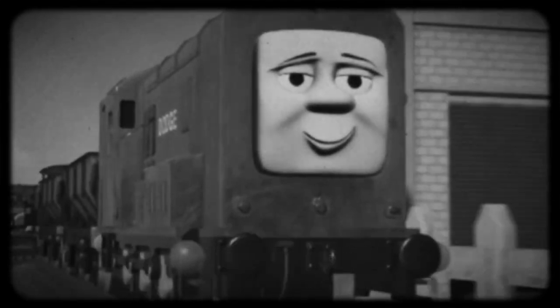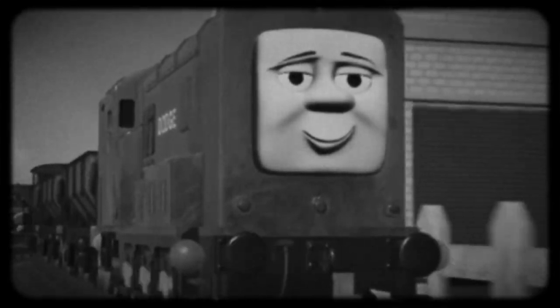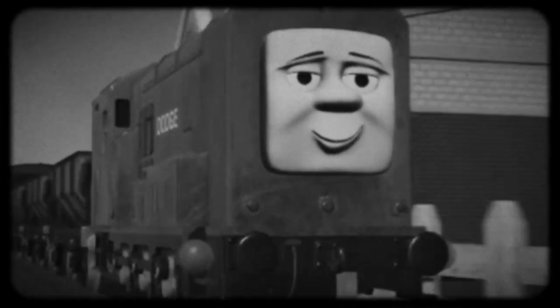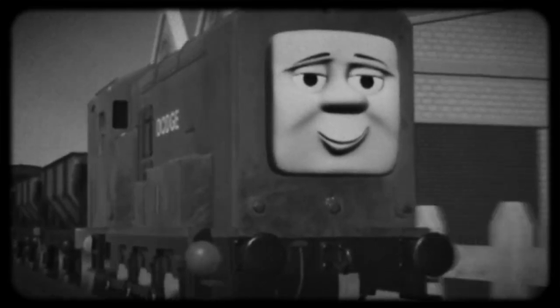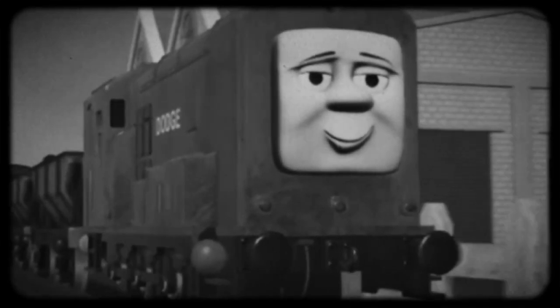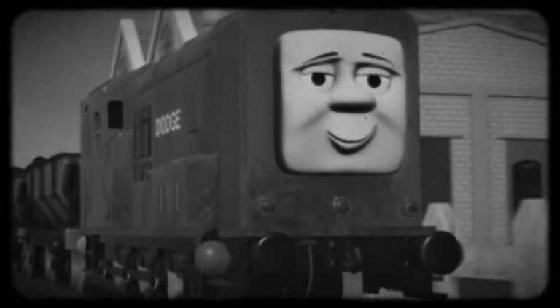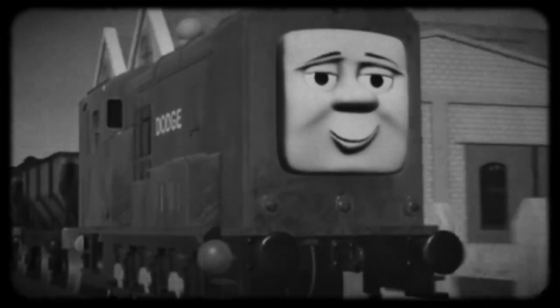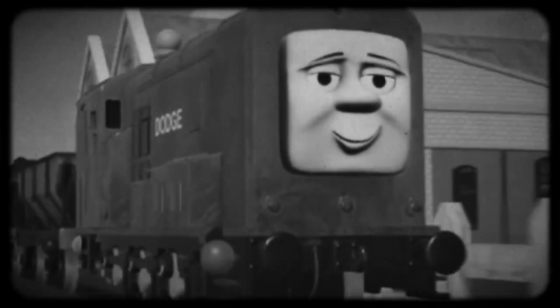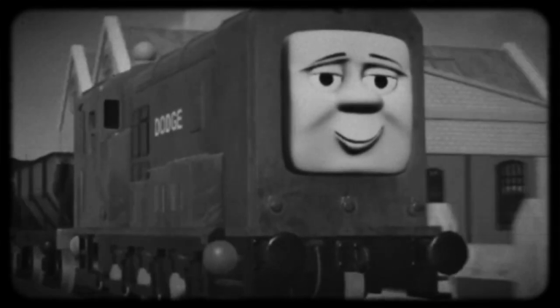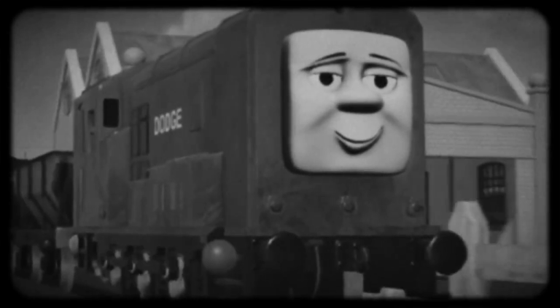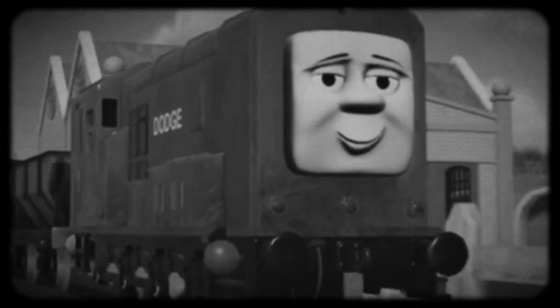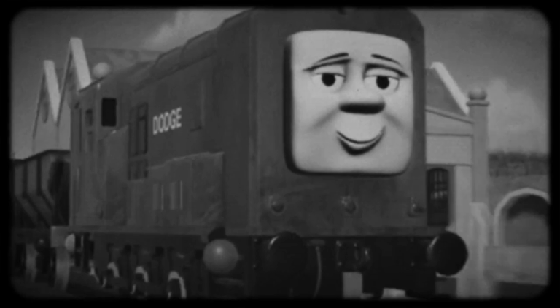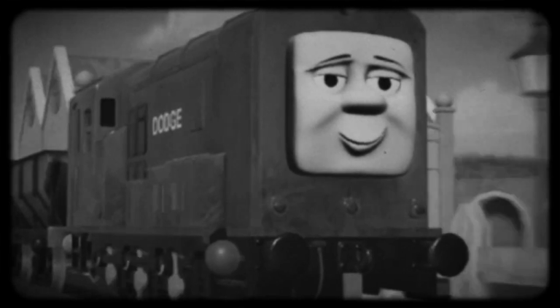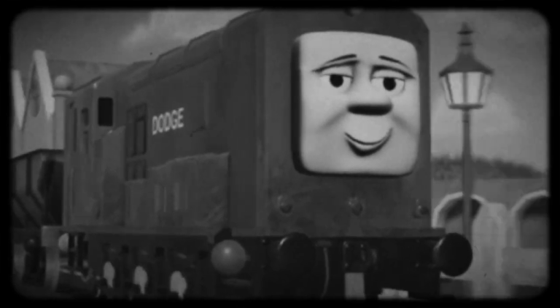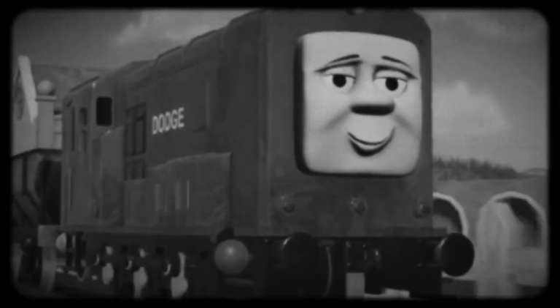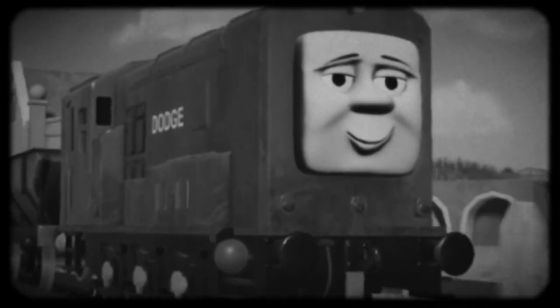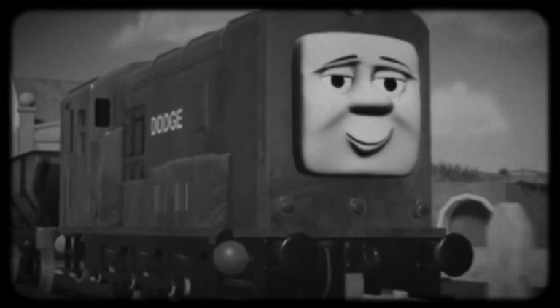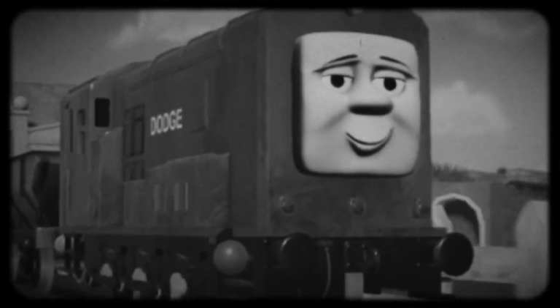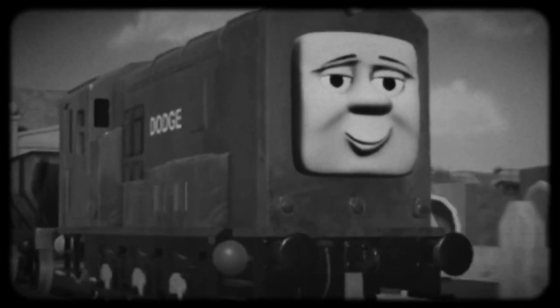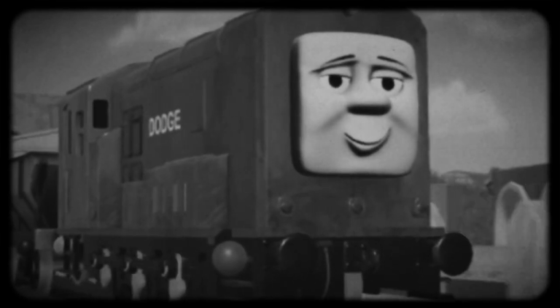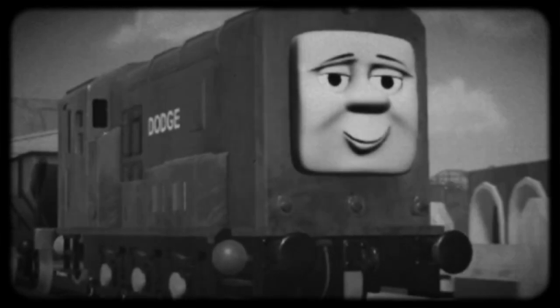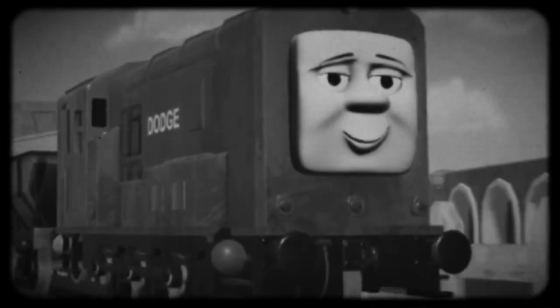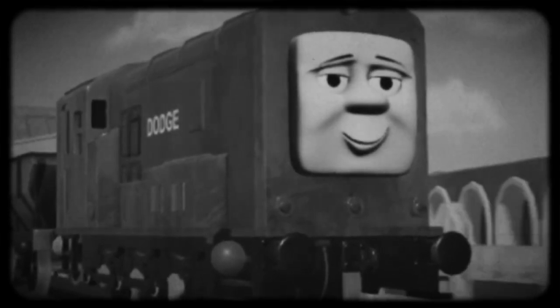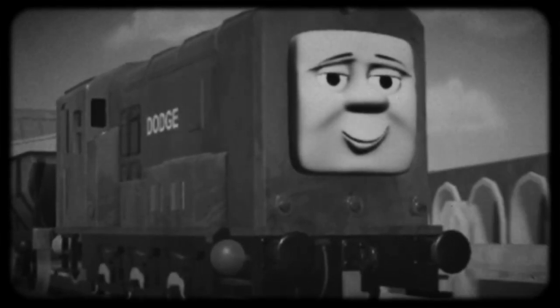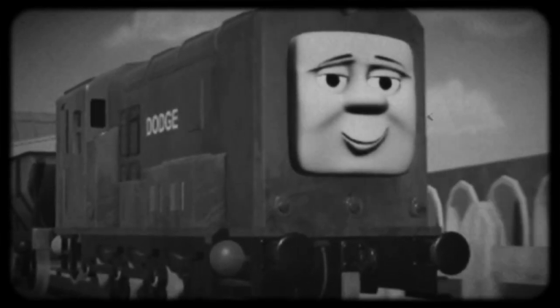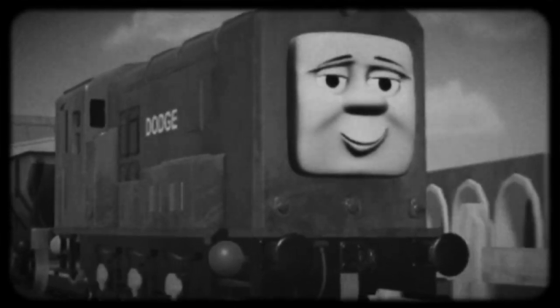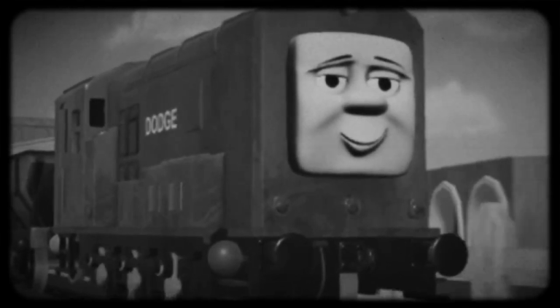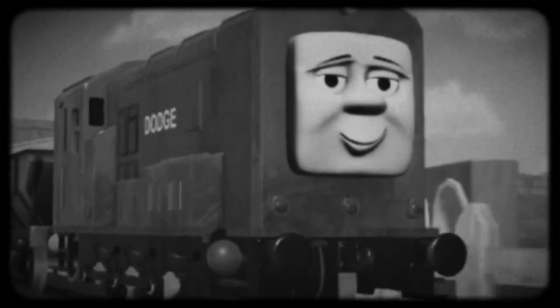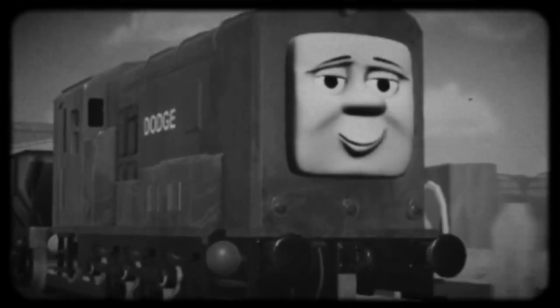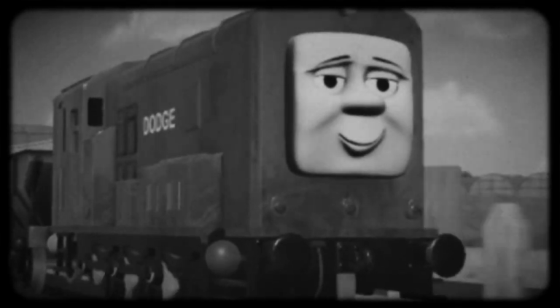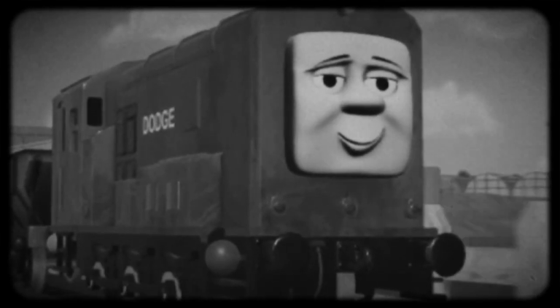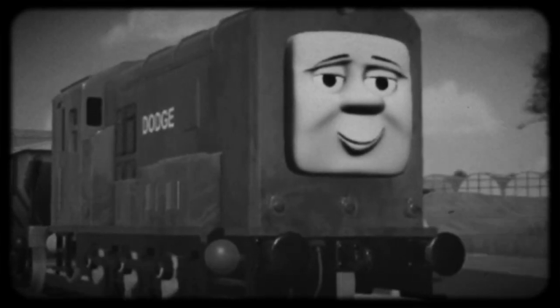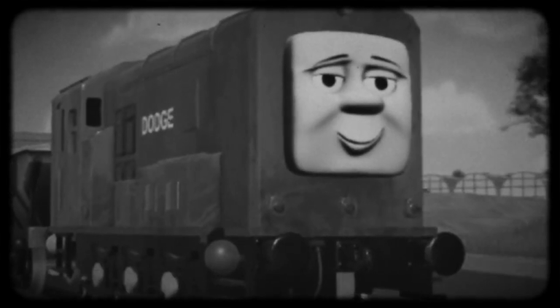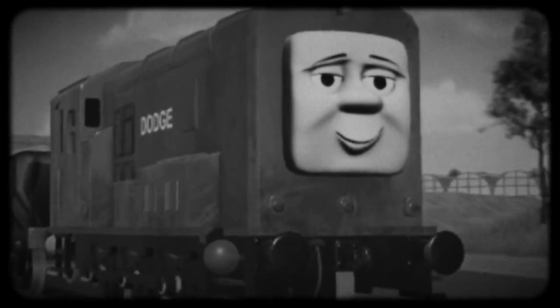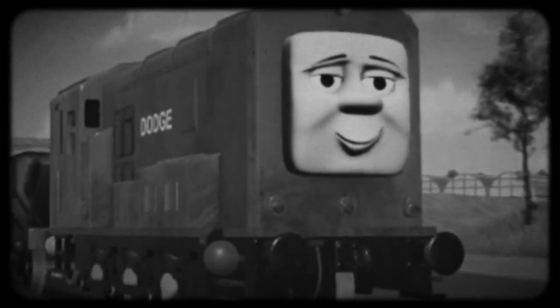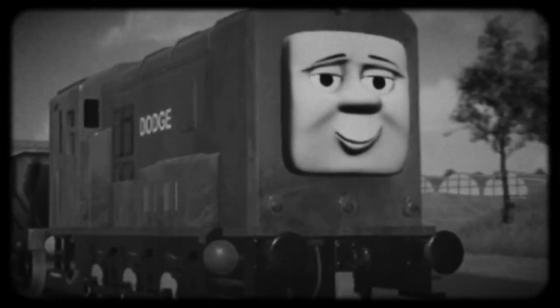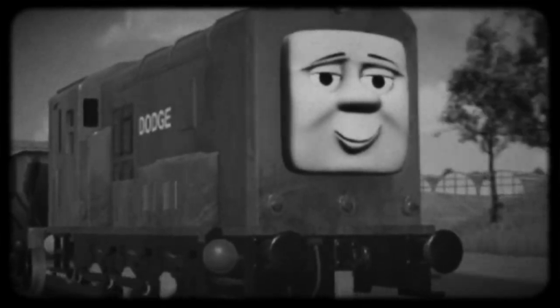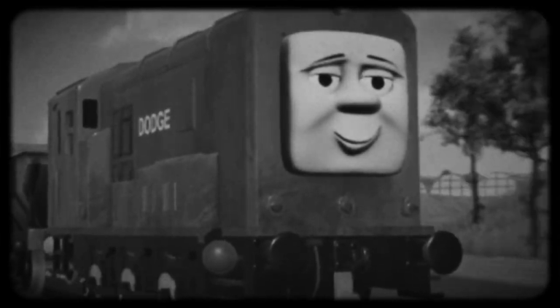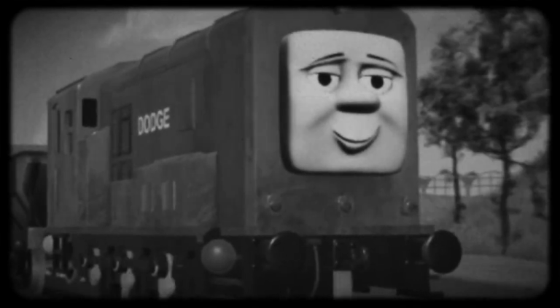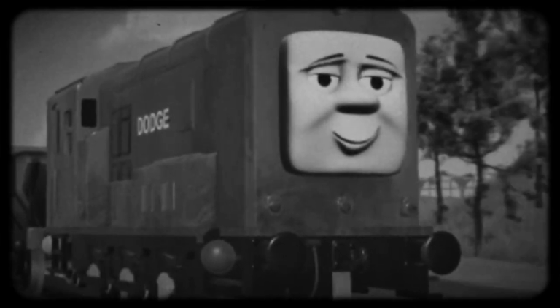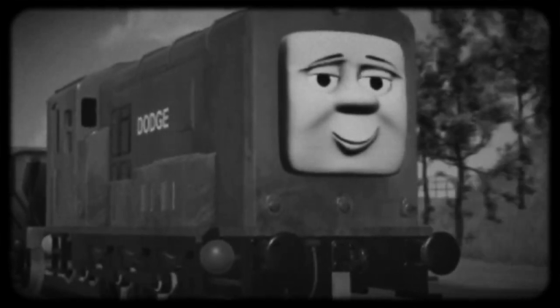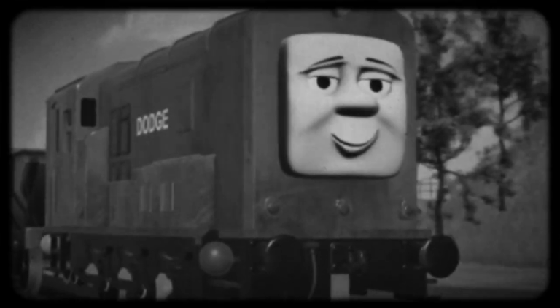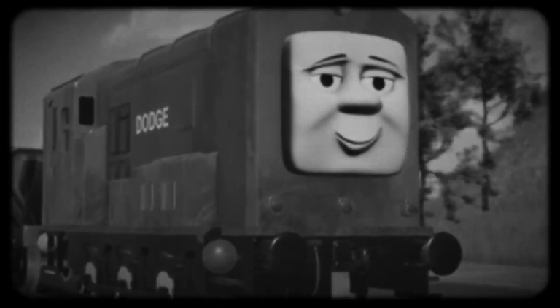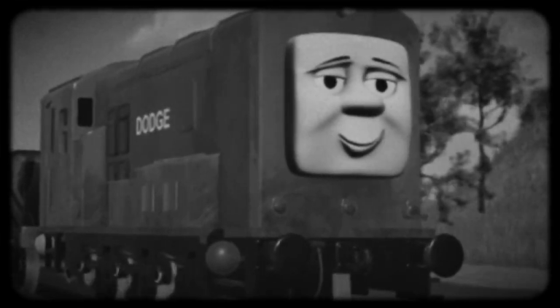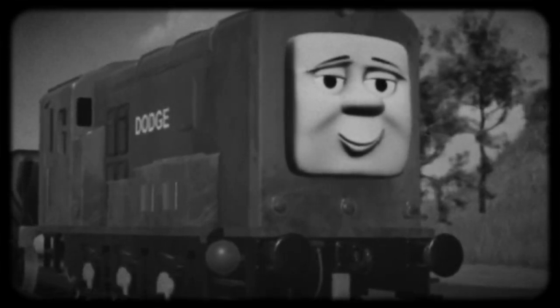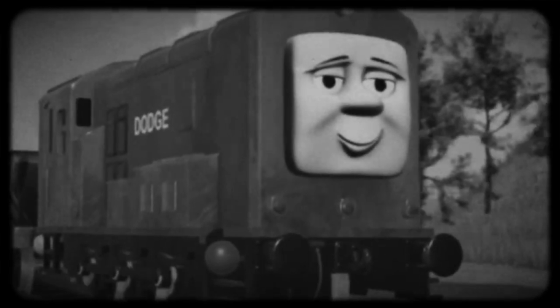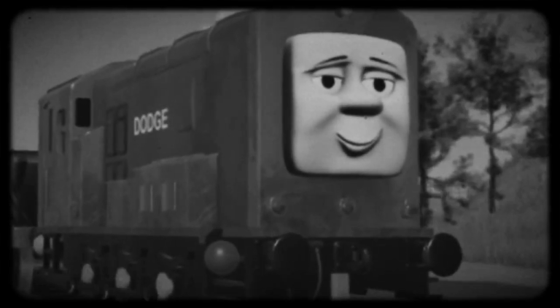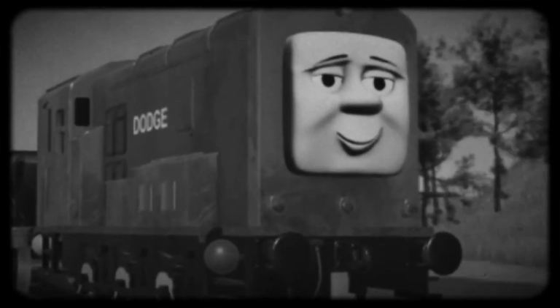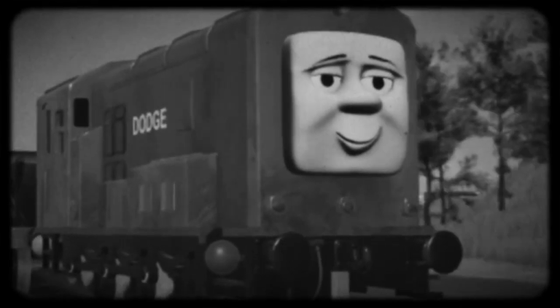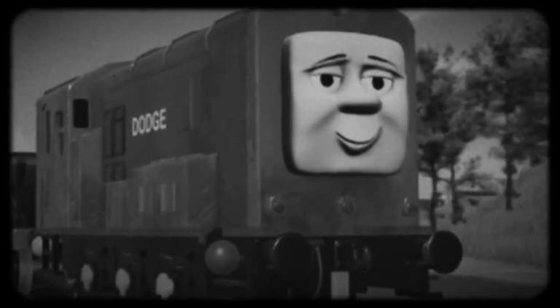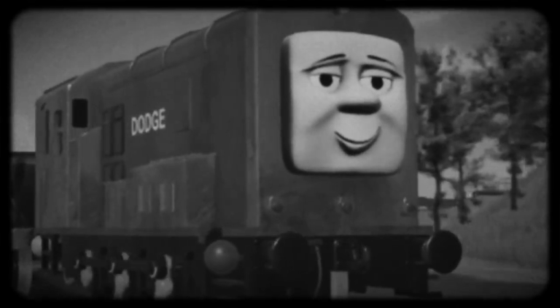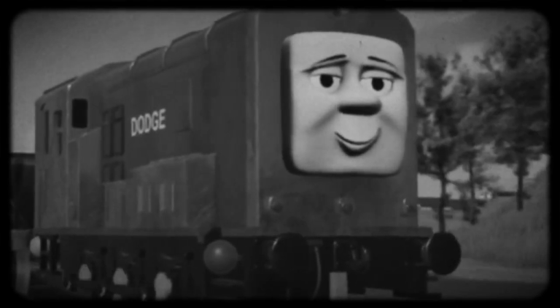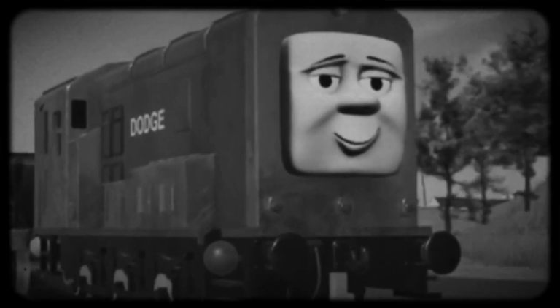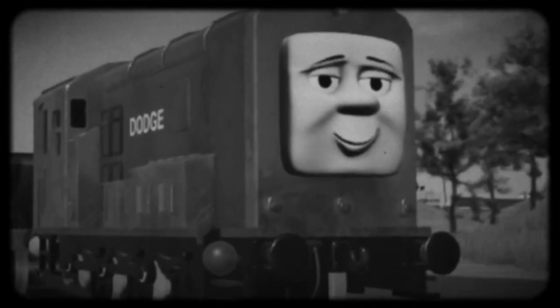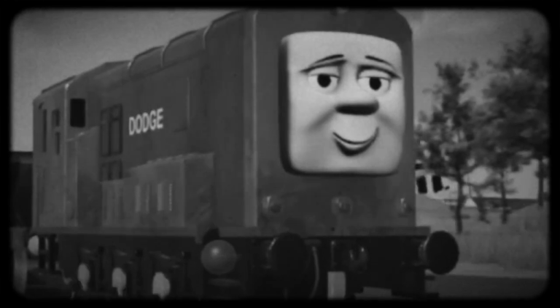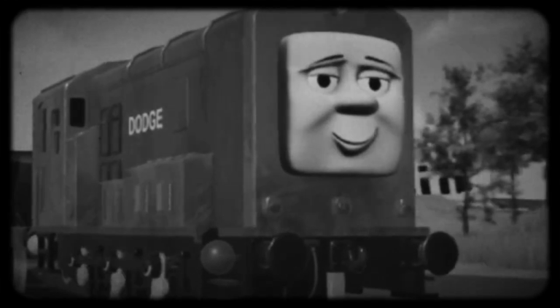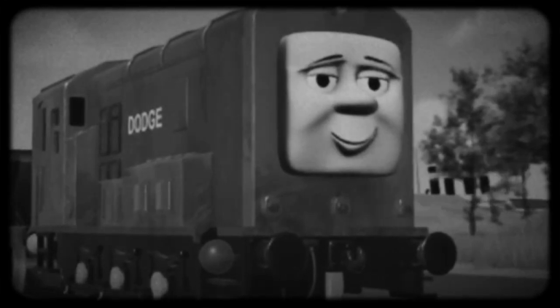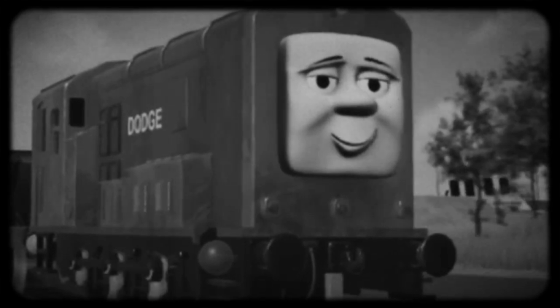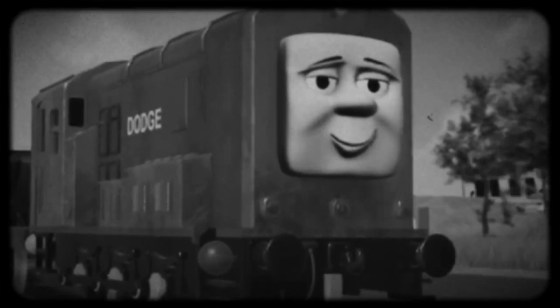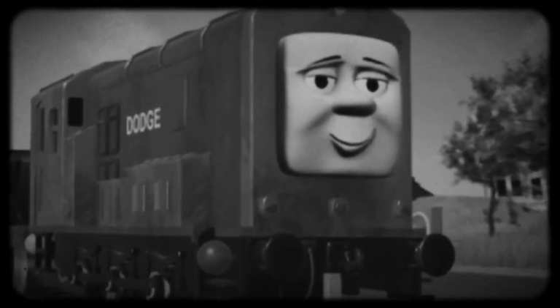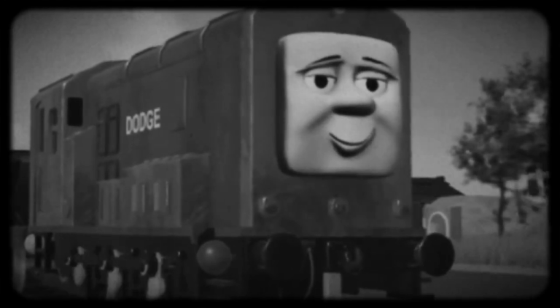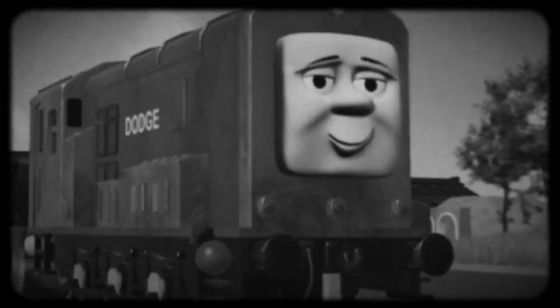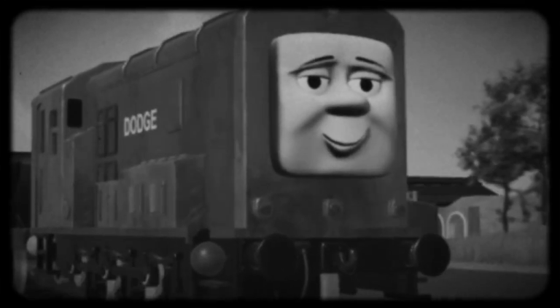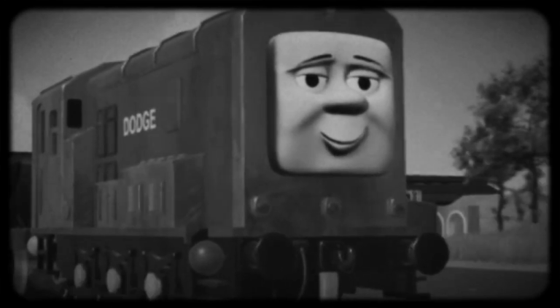Diesel locomotives are a type of railway locomotive in which the prime mover is a diesel engine. Oh, there's more than that.